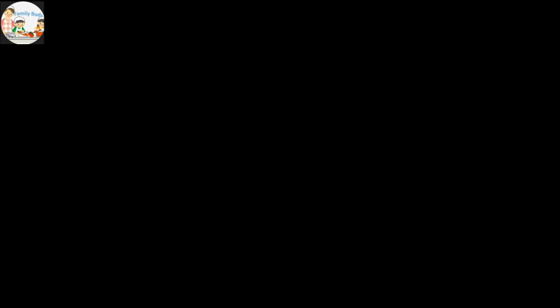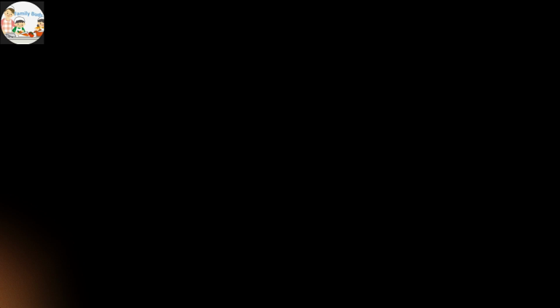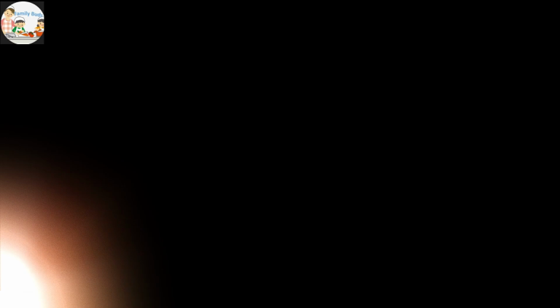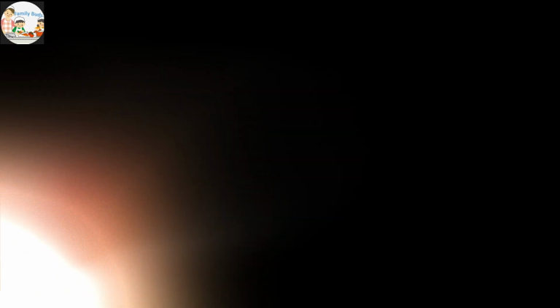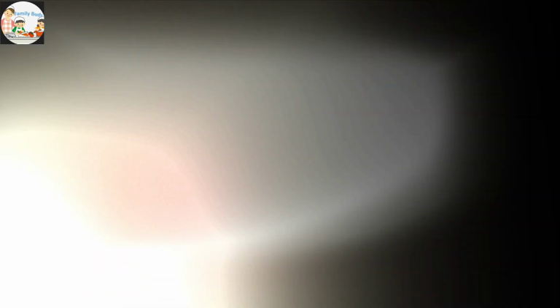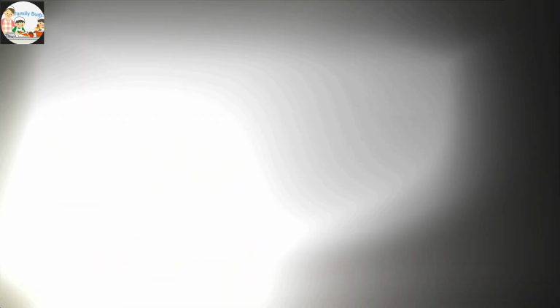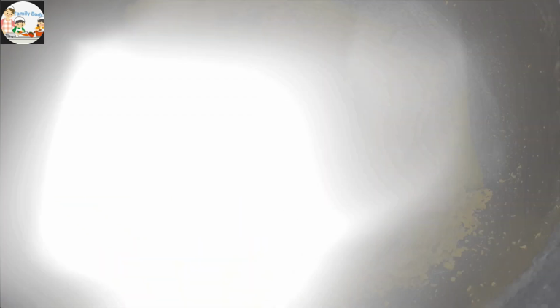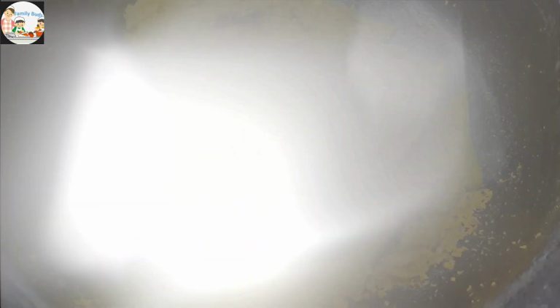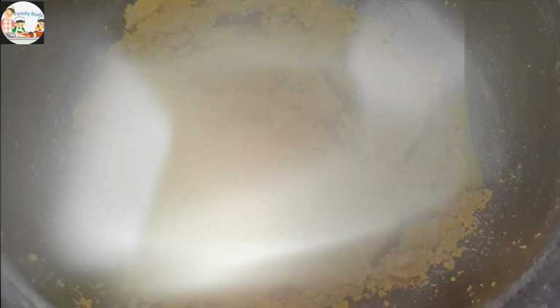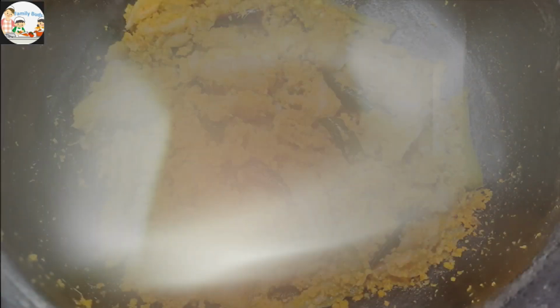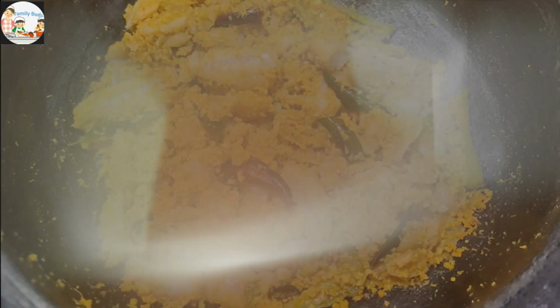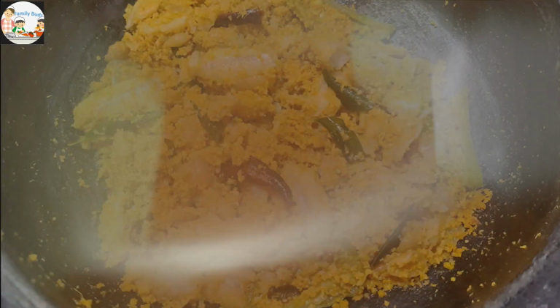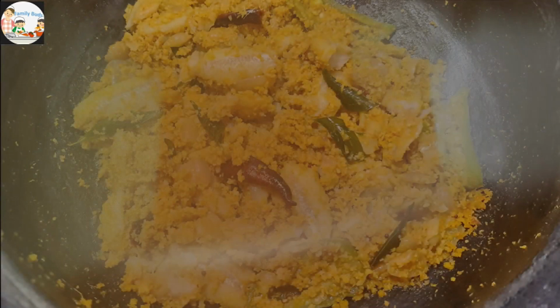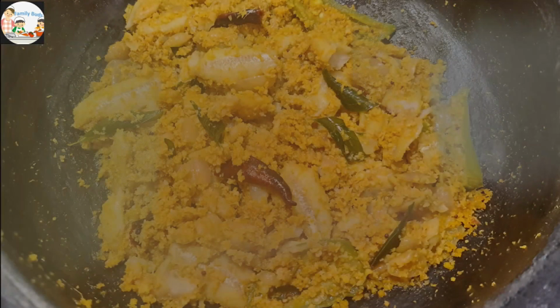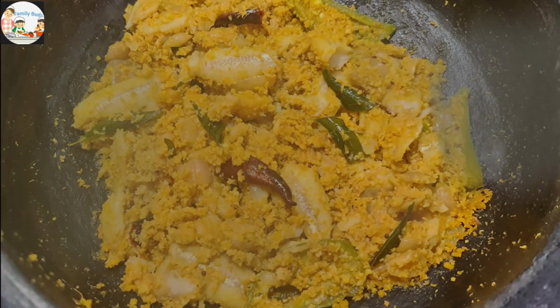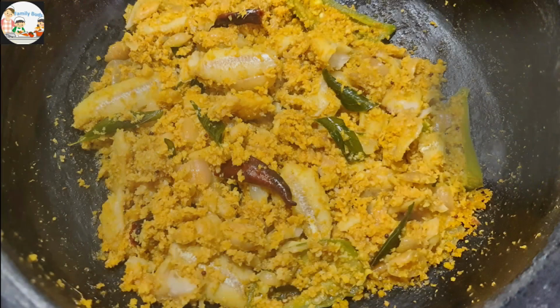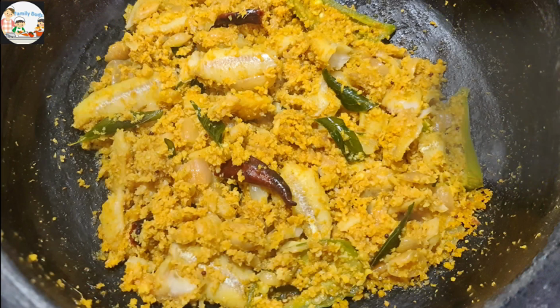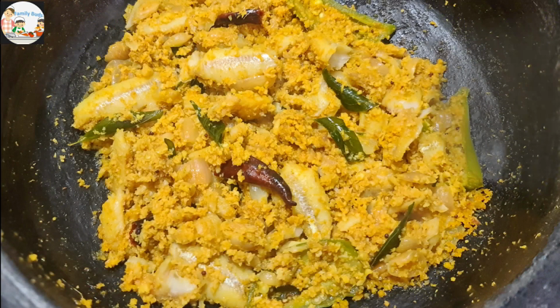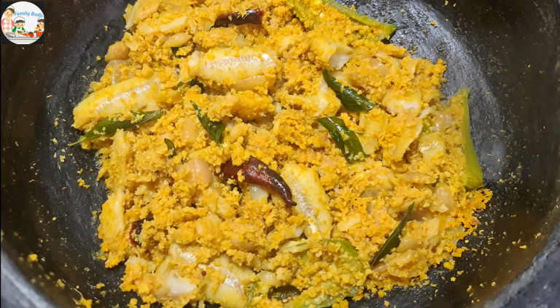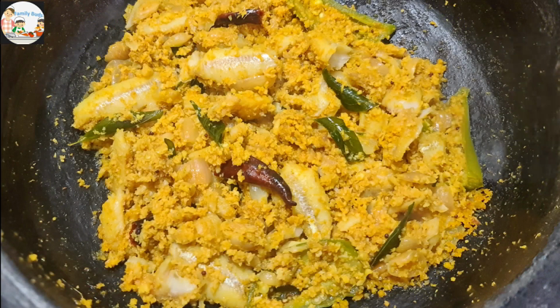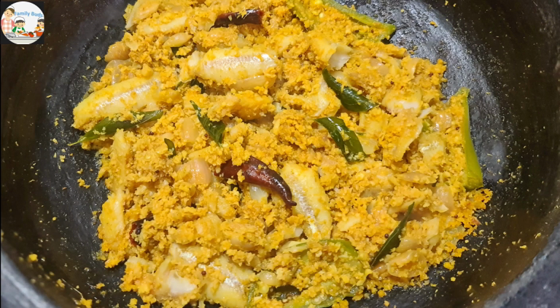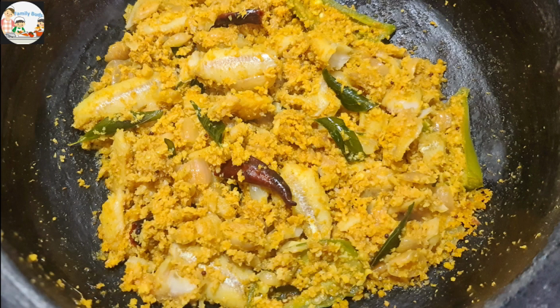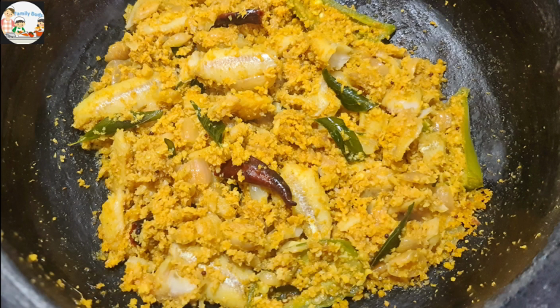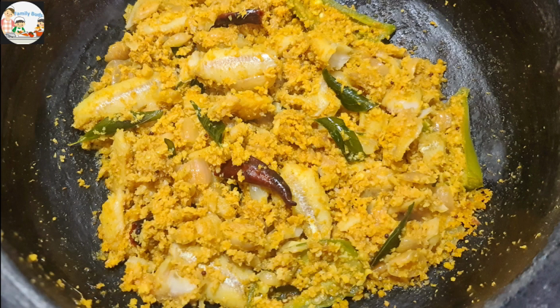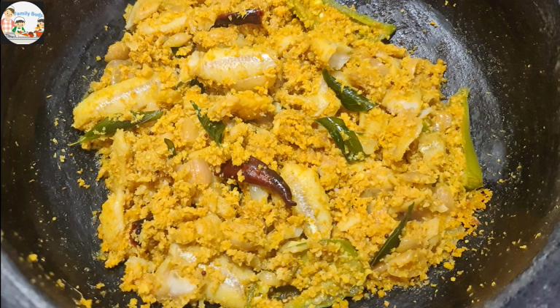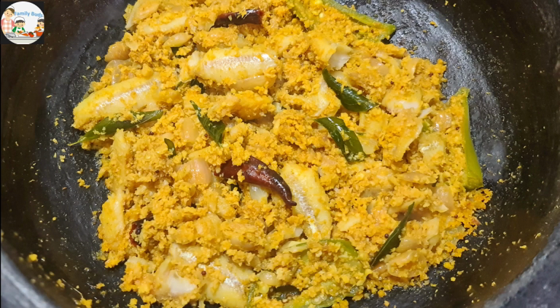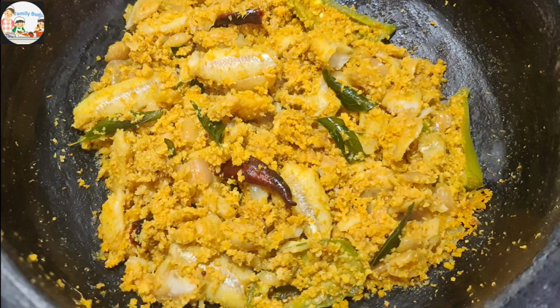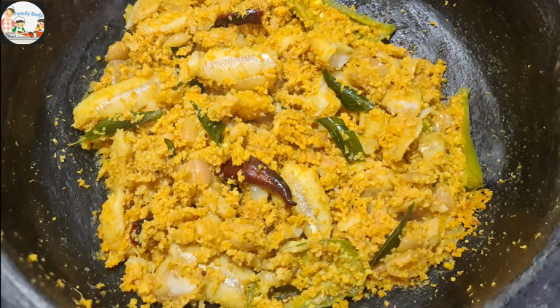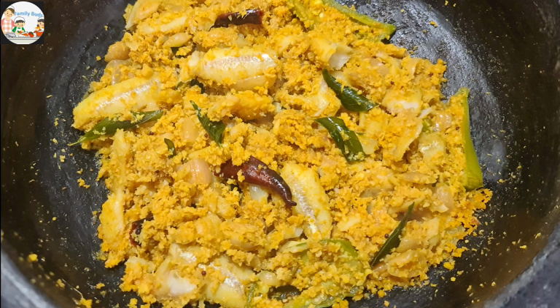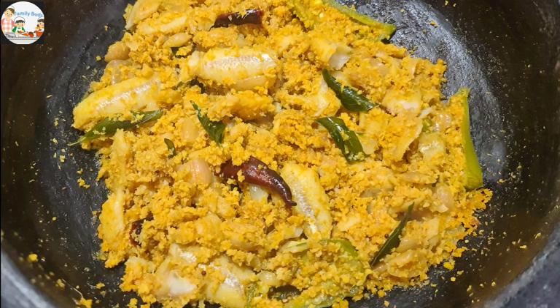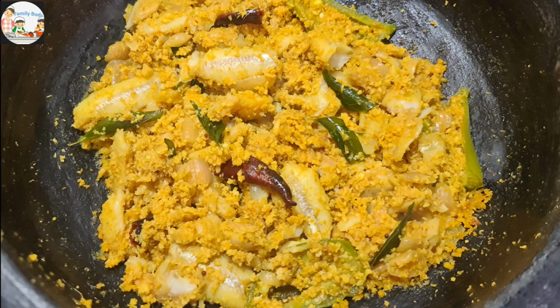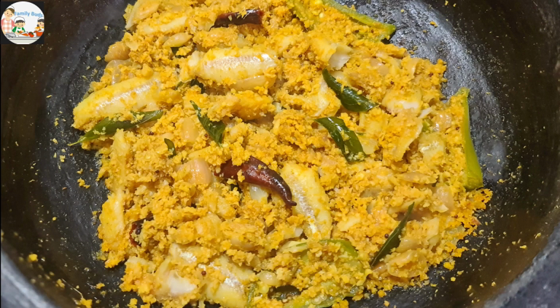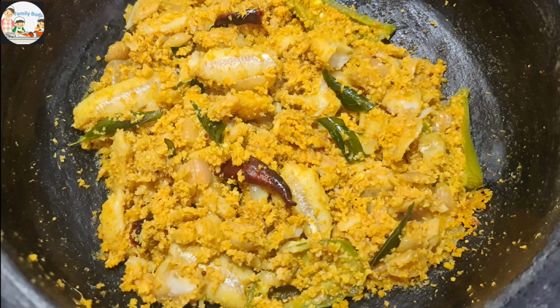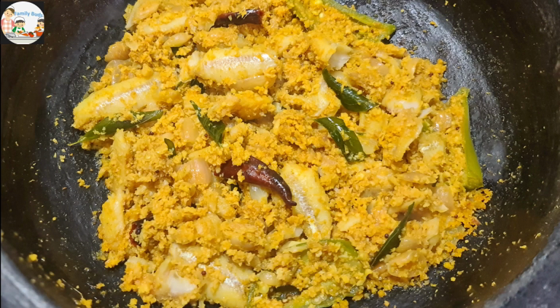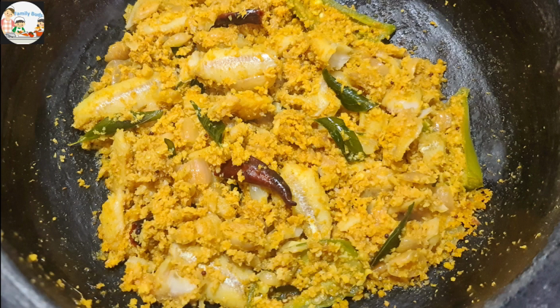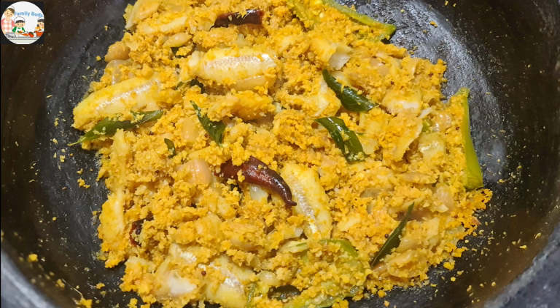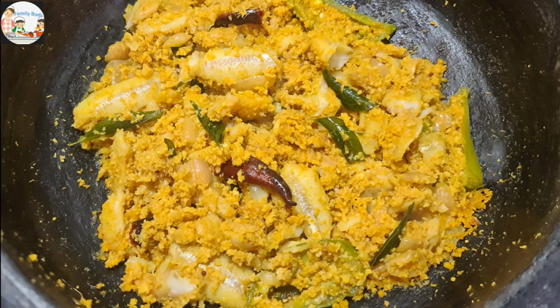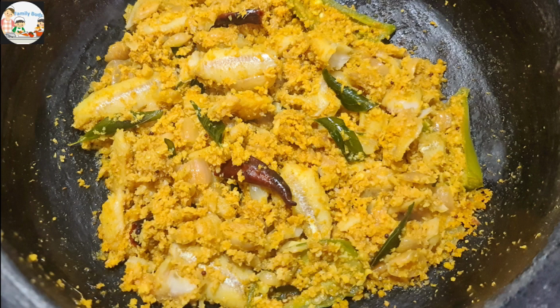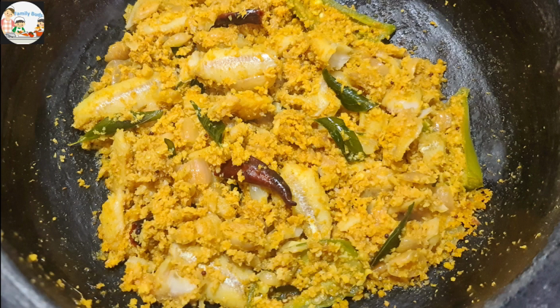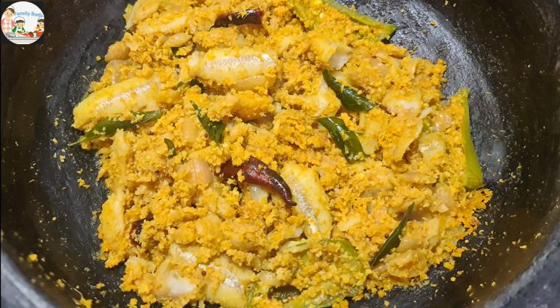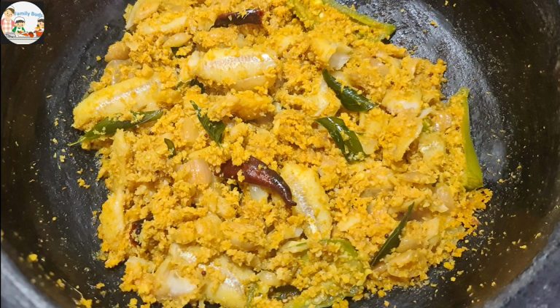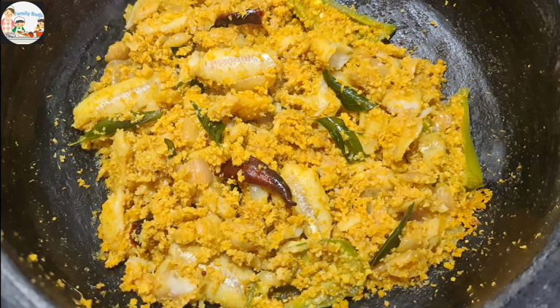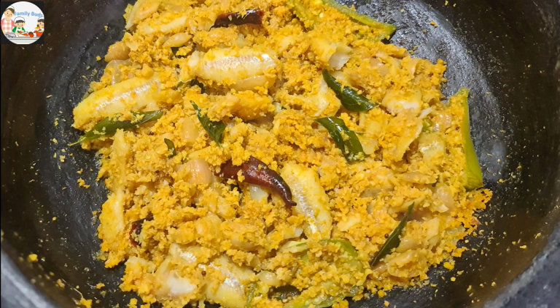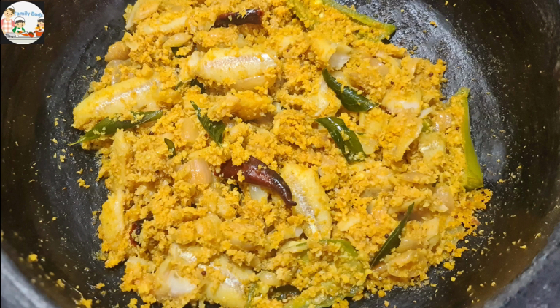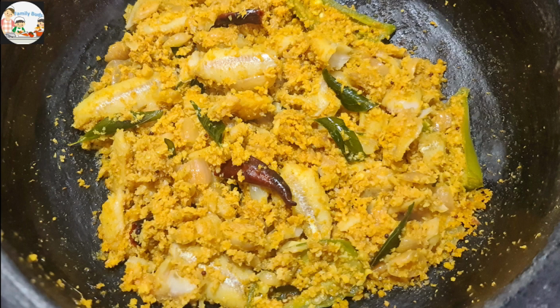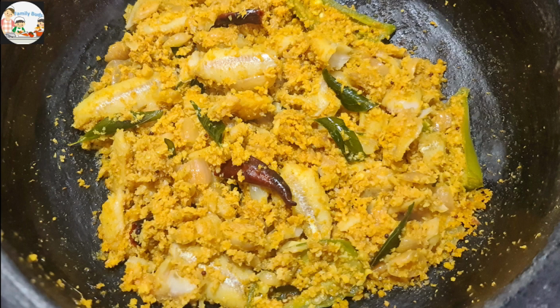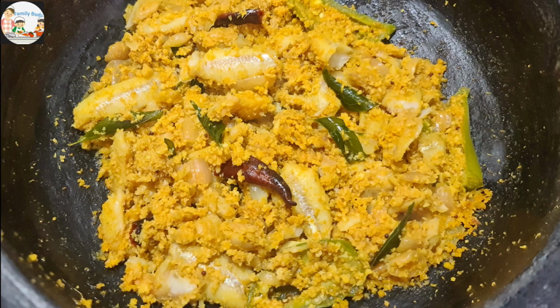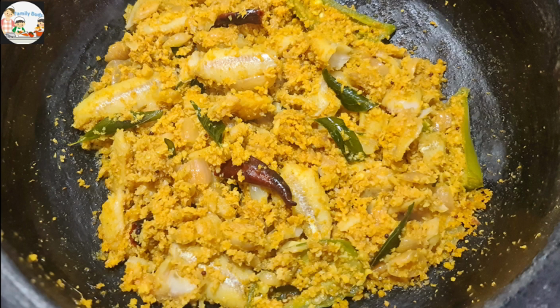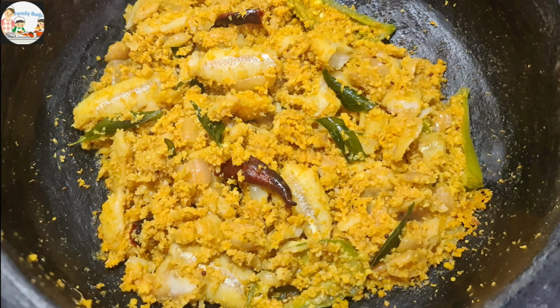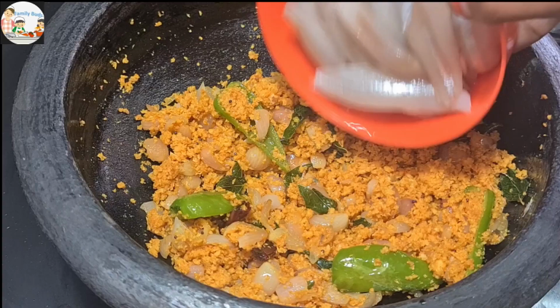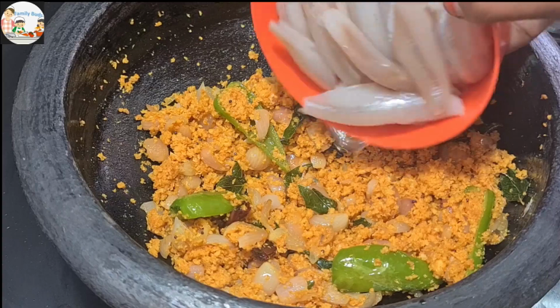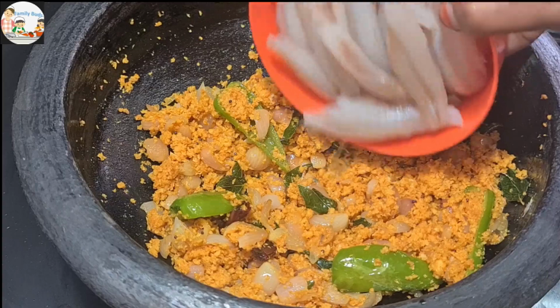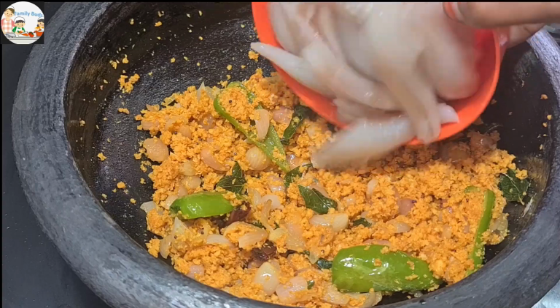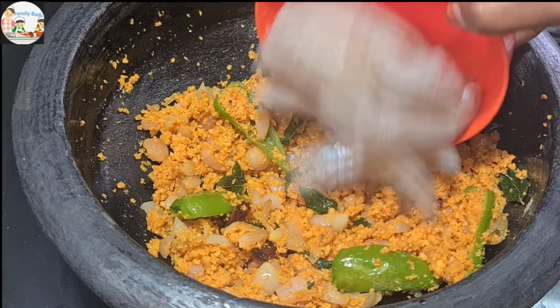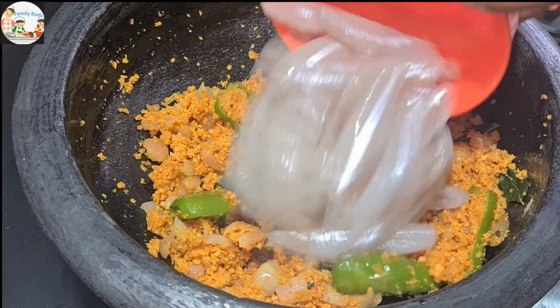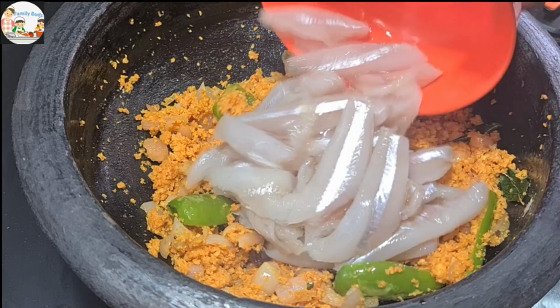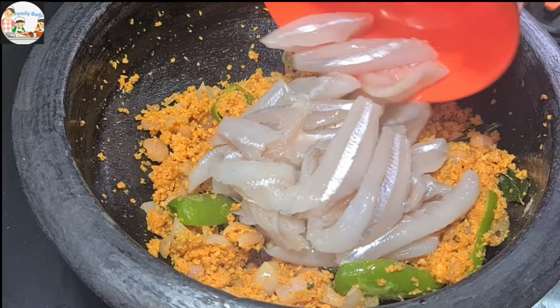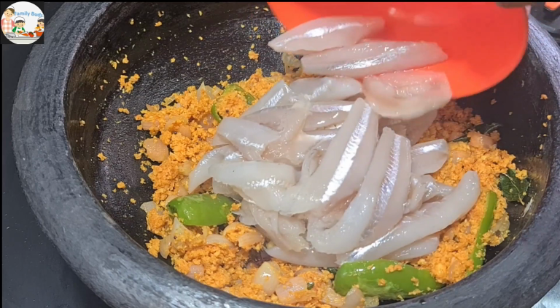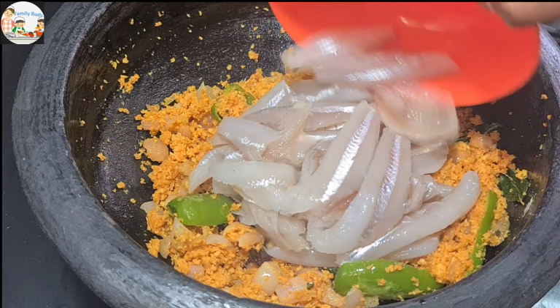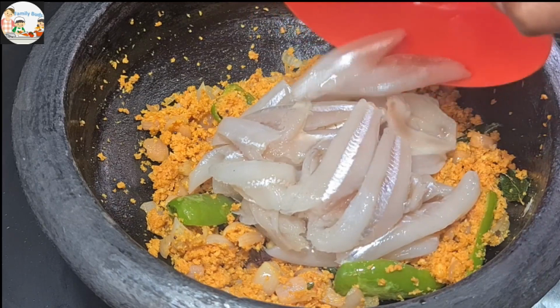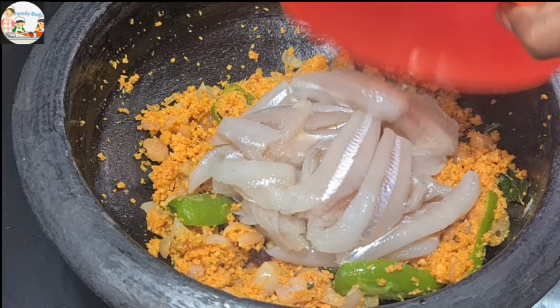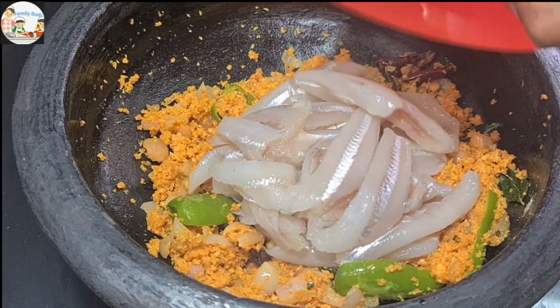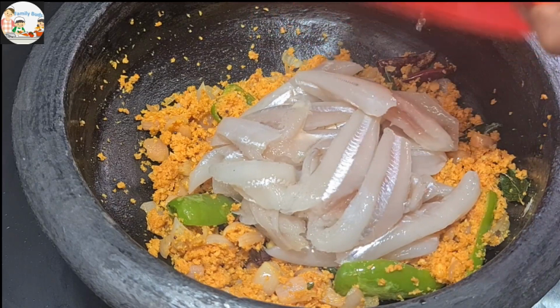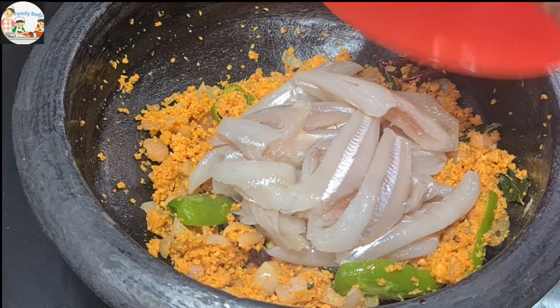Hi friends, welcome to this video. In this video, I will show you how to make the nettole thoran.